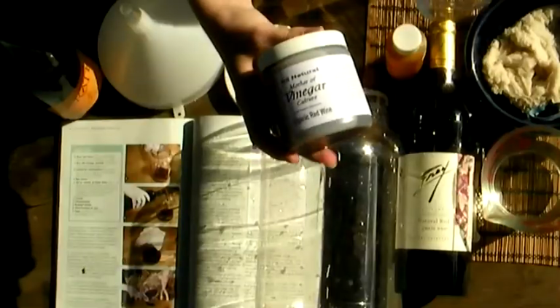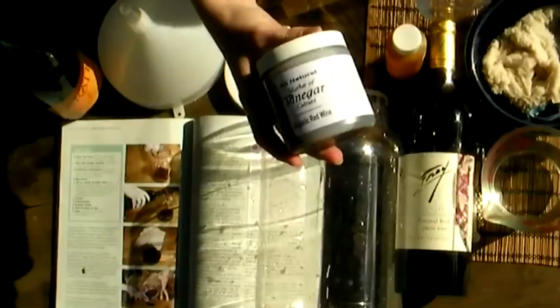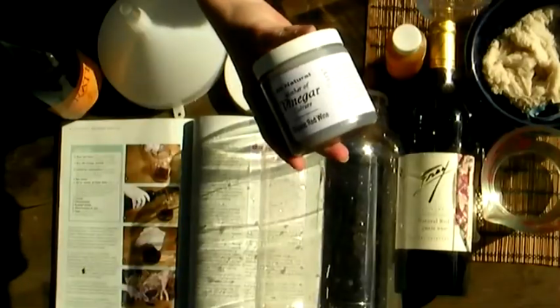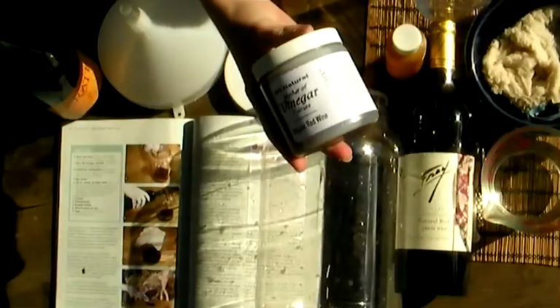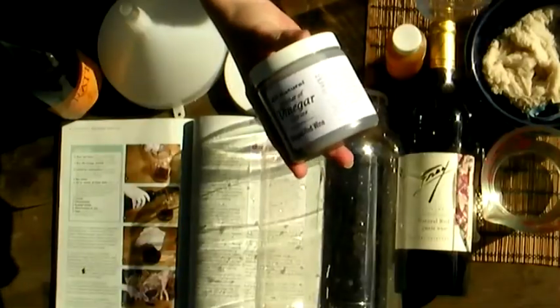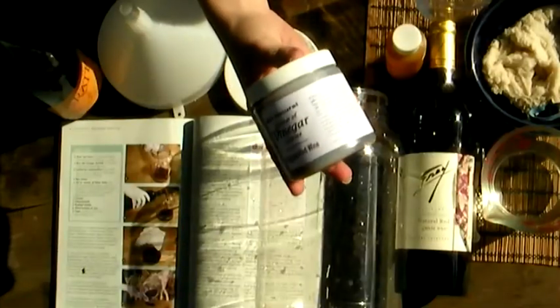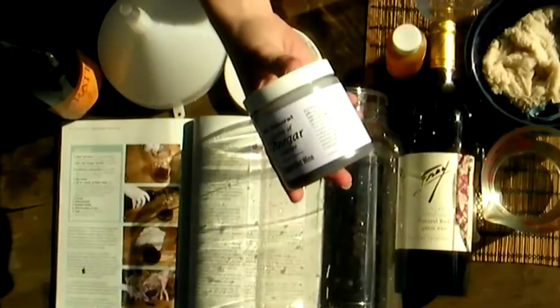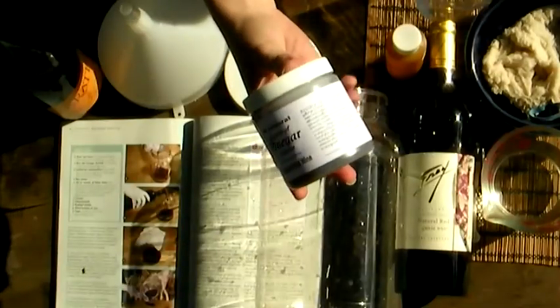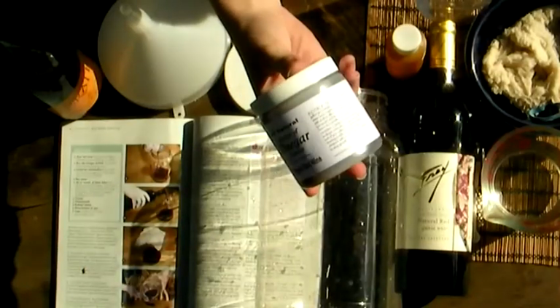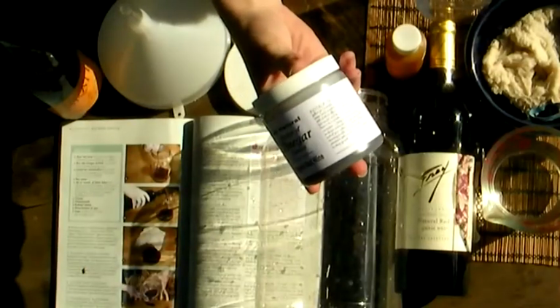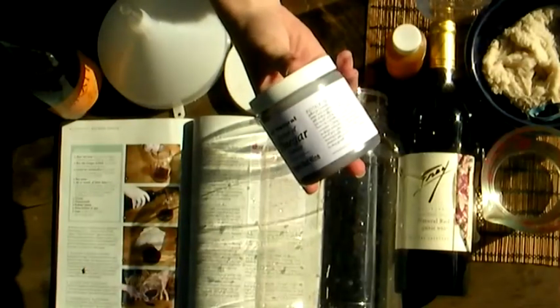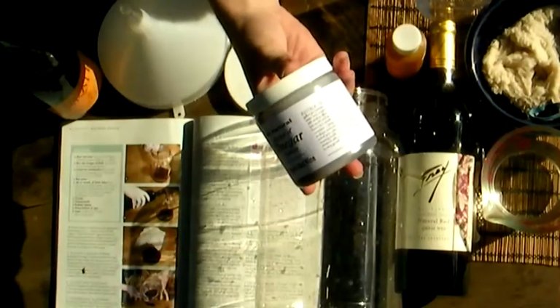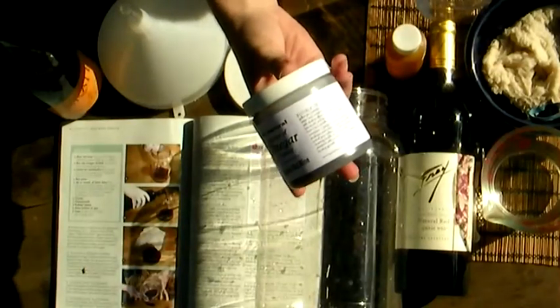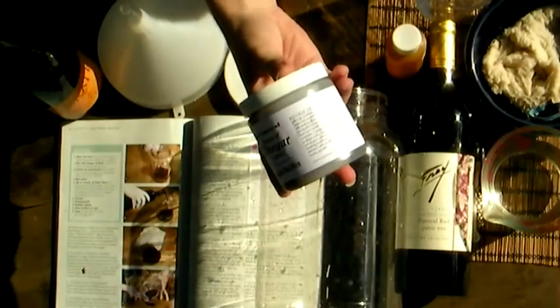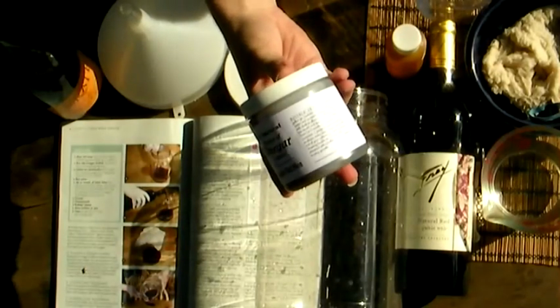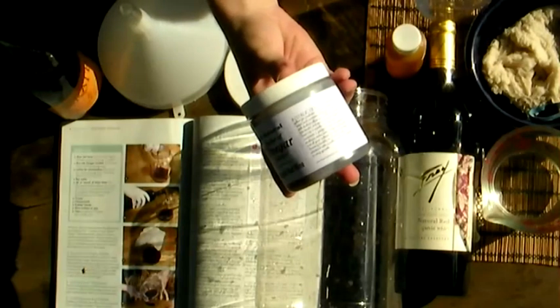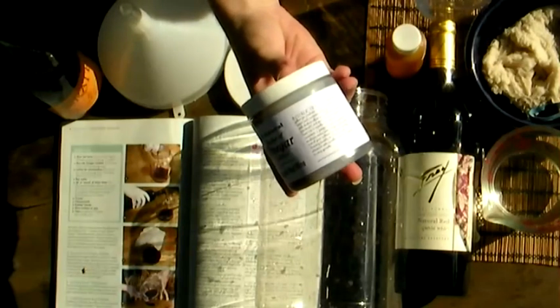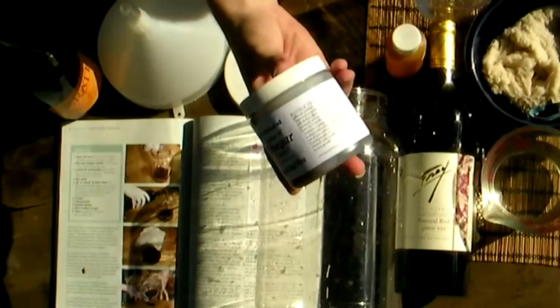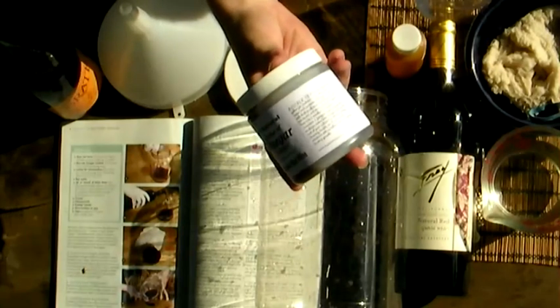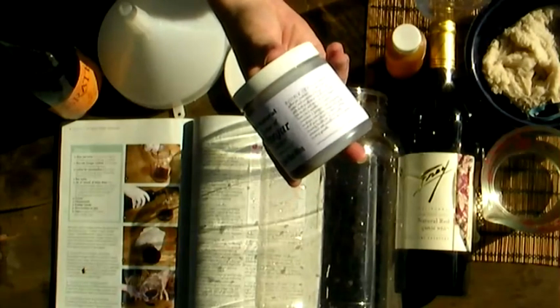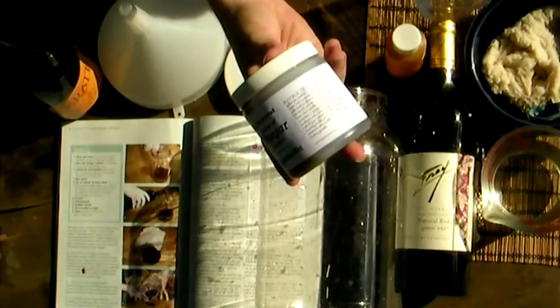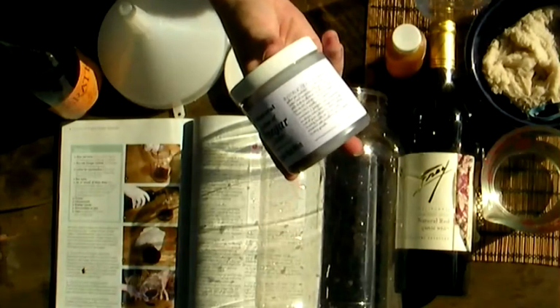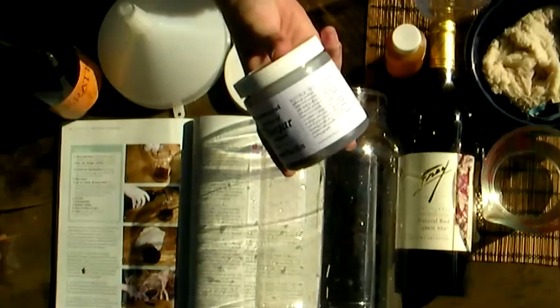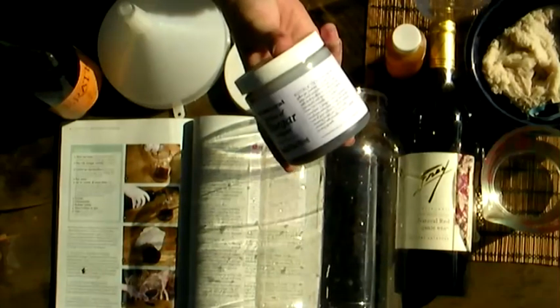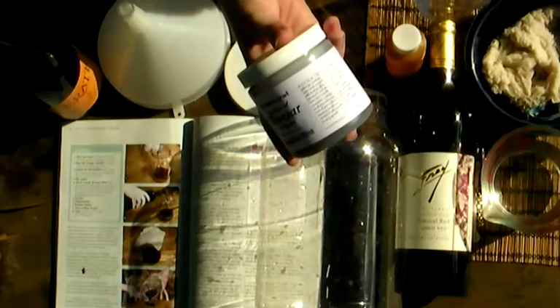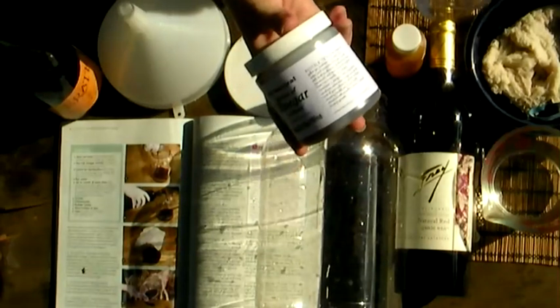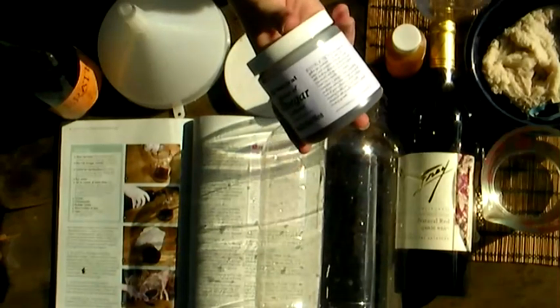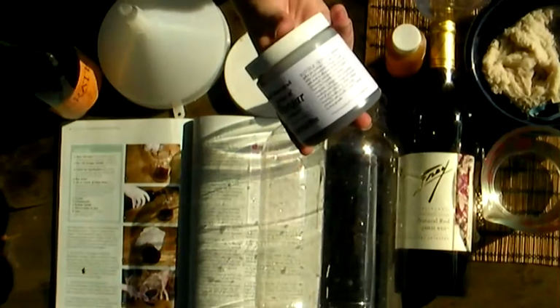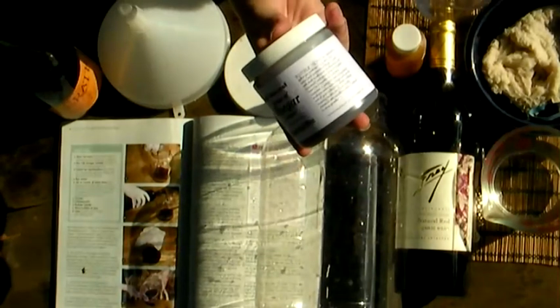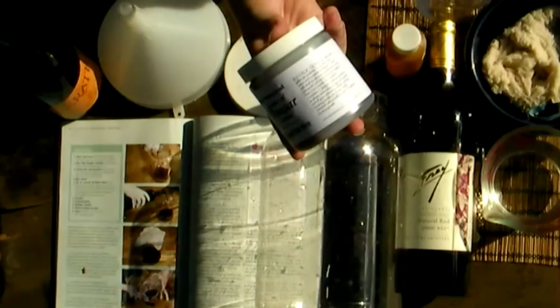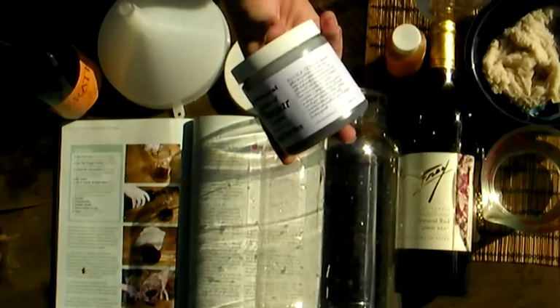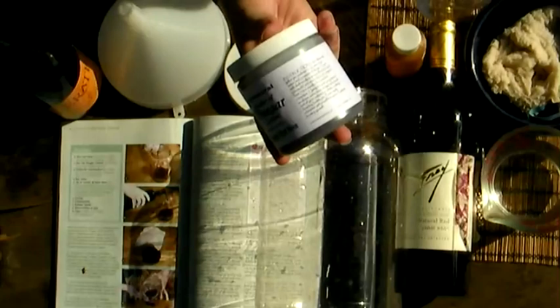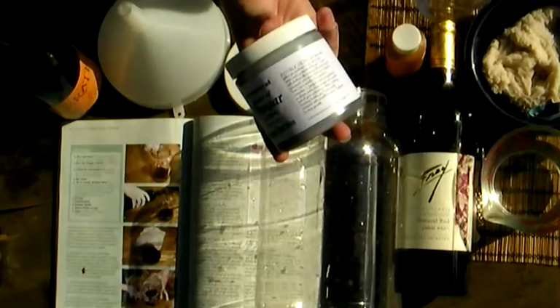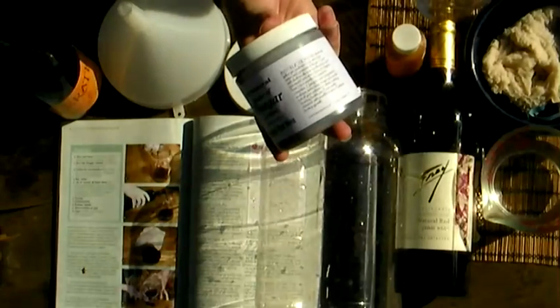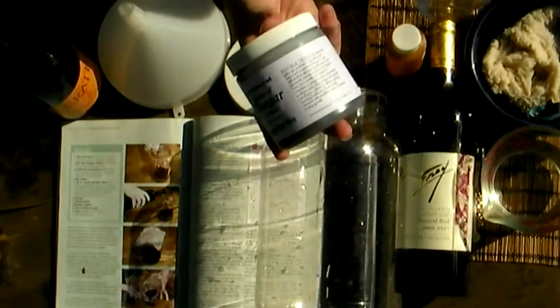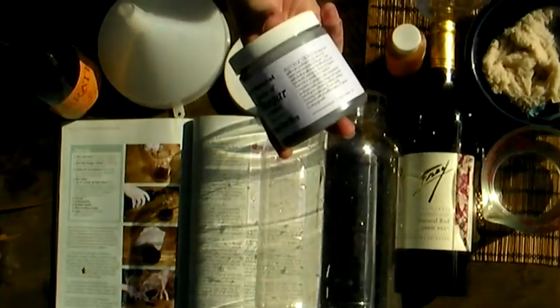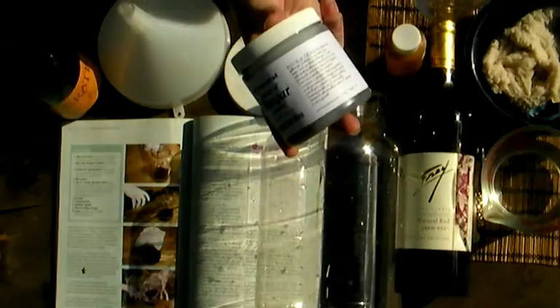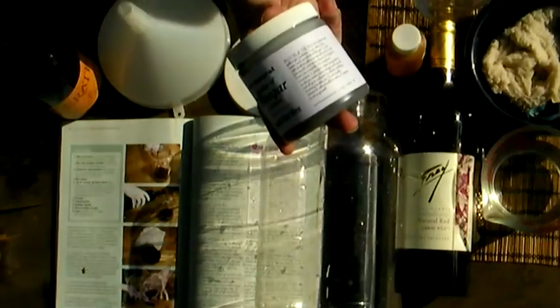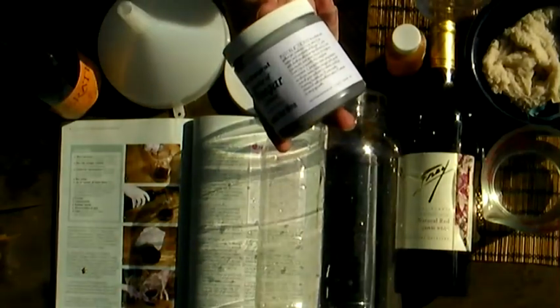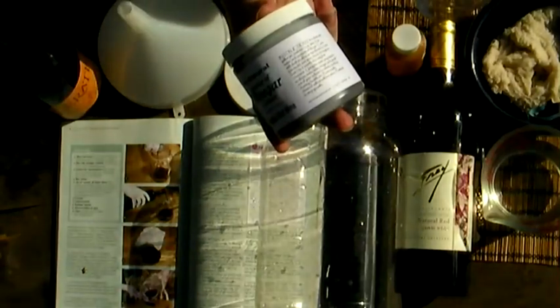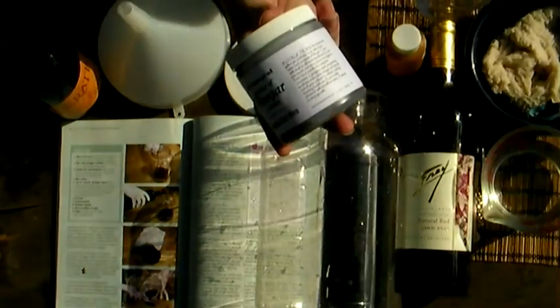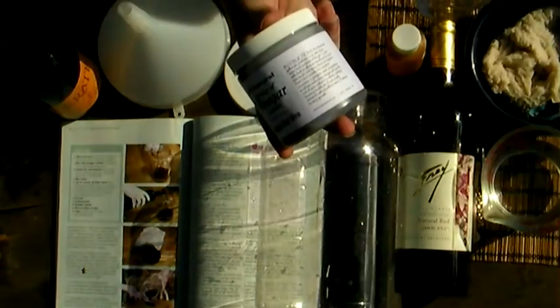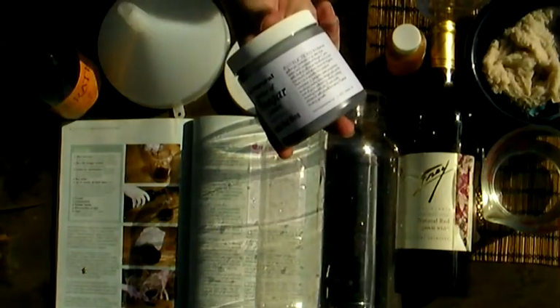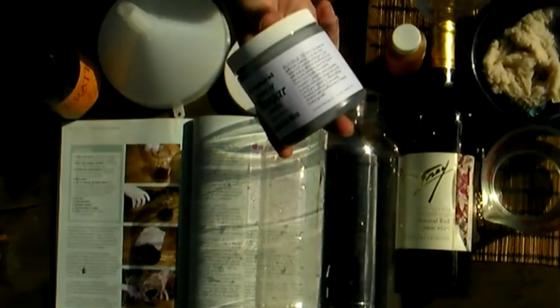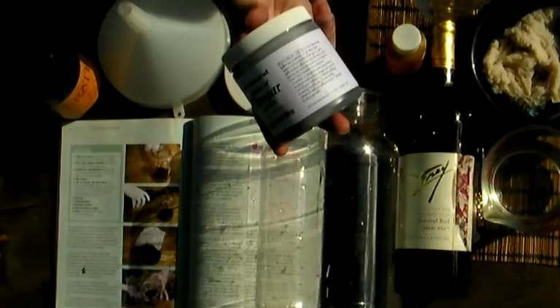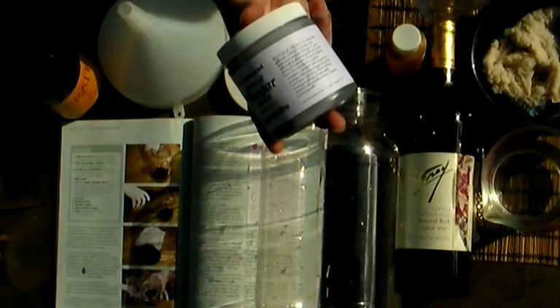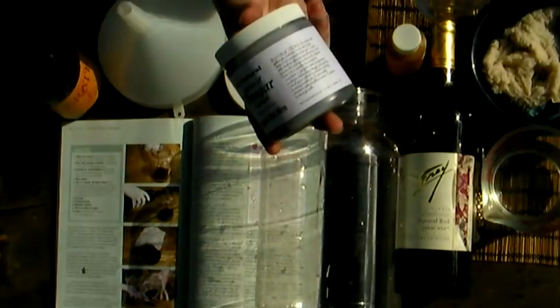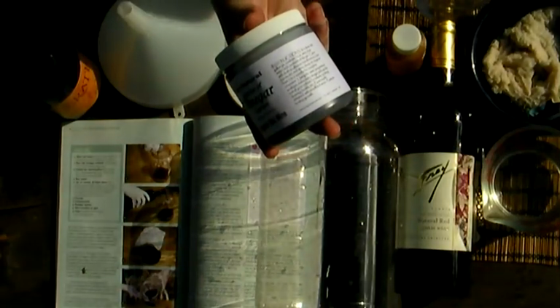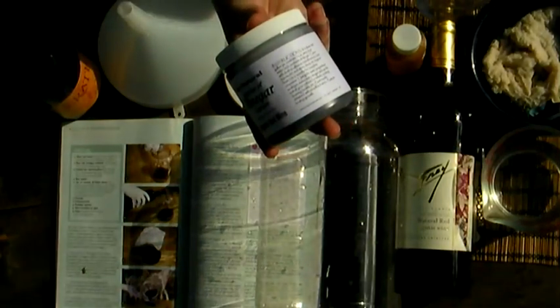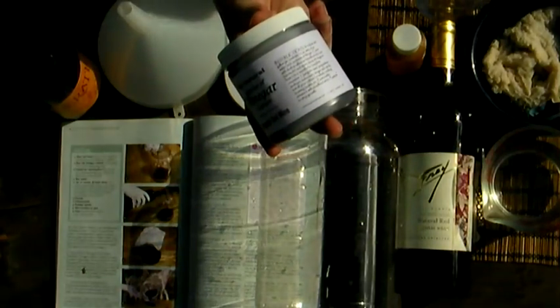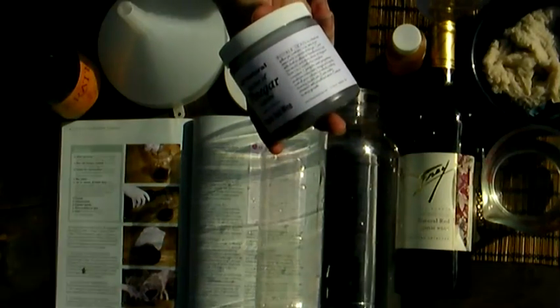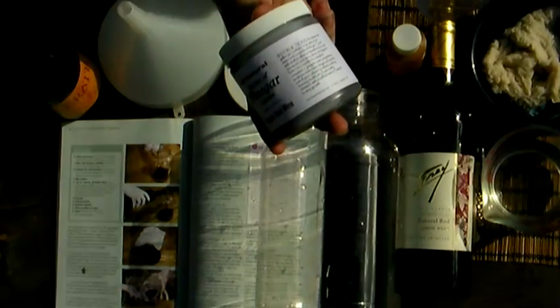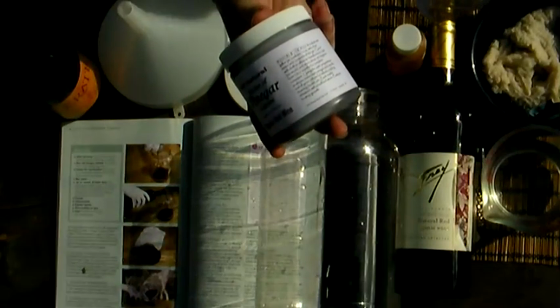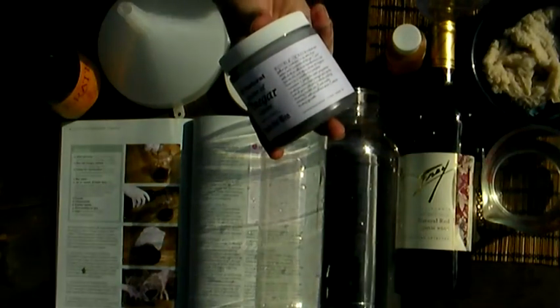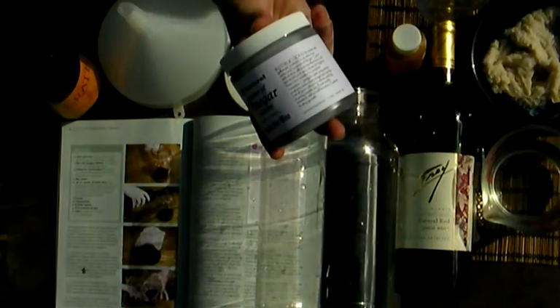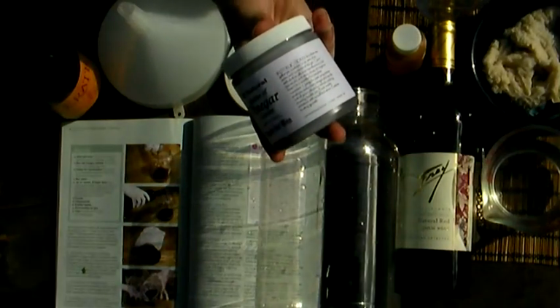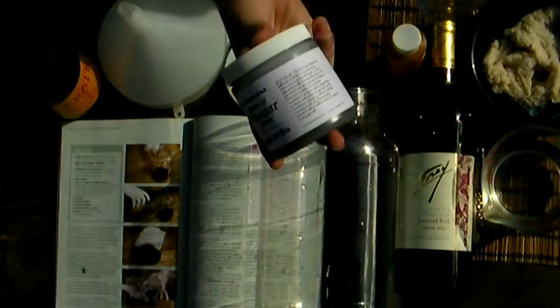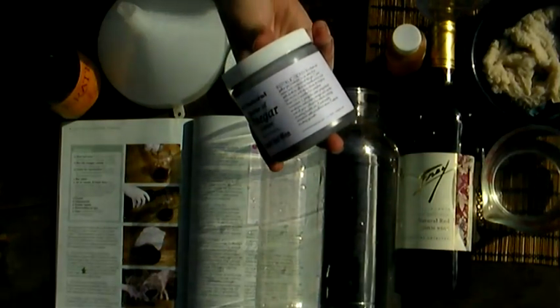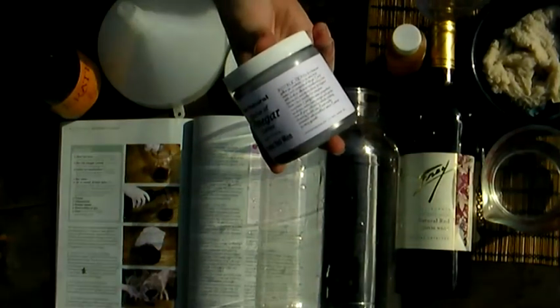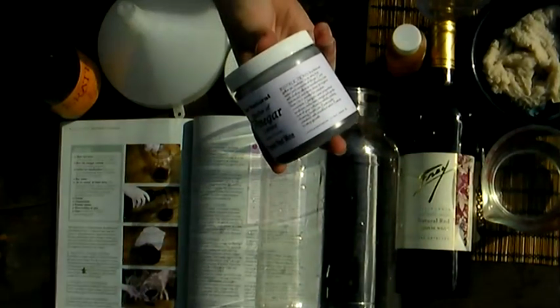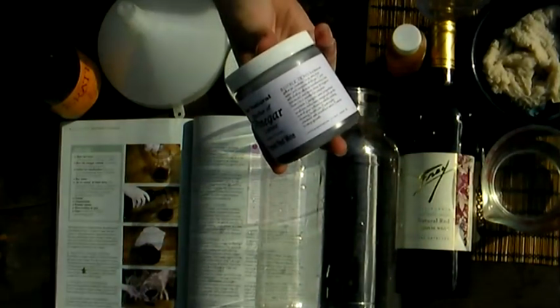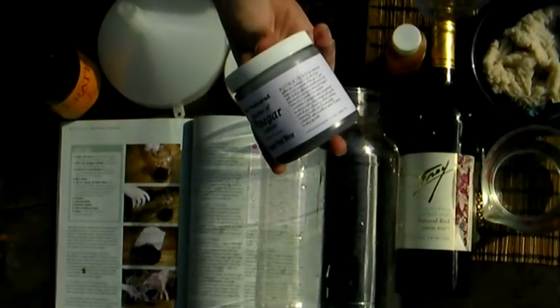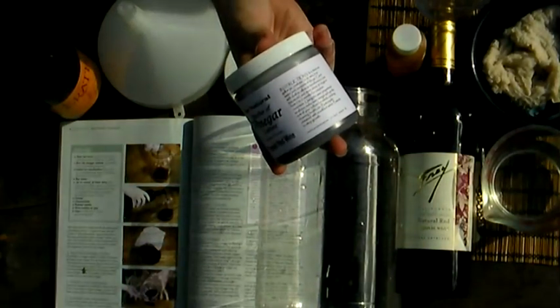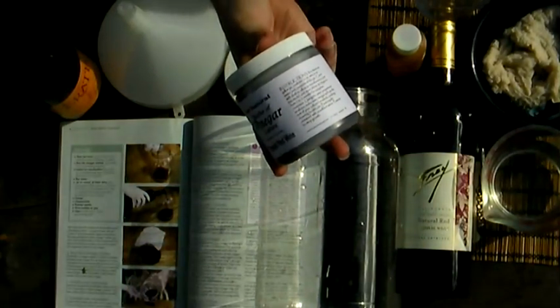What the vinegar mother does is it contains a bacteria that eats the alcohol in the wine and turns the solution to vinegar.